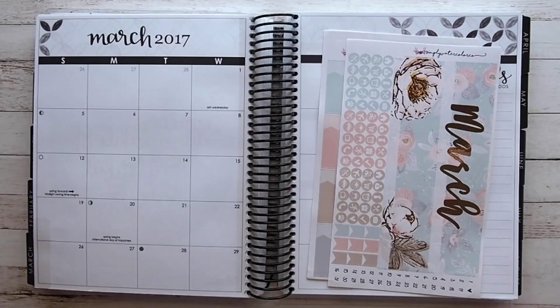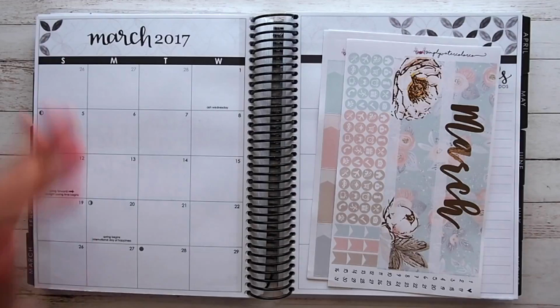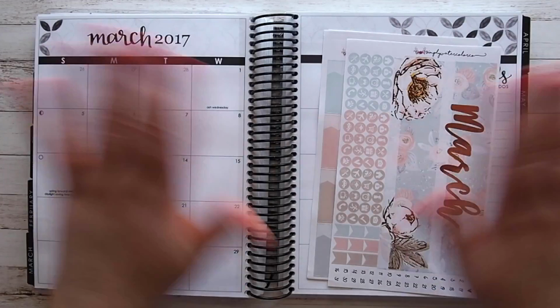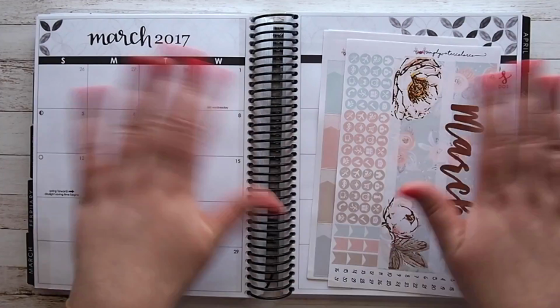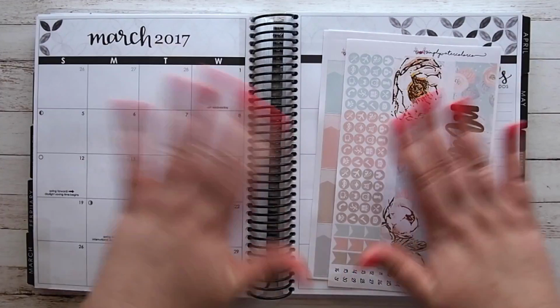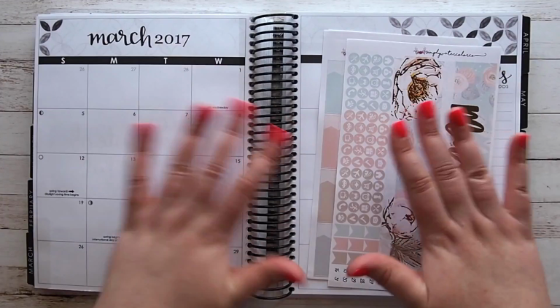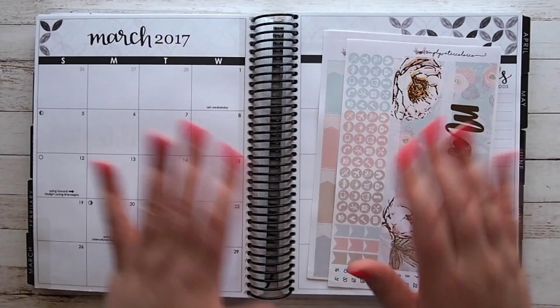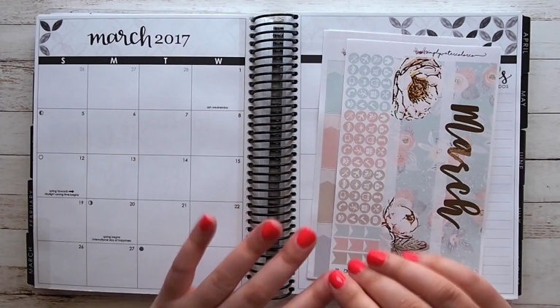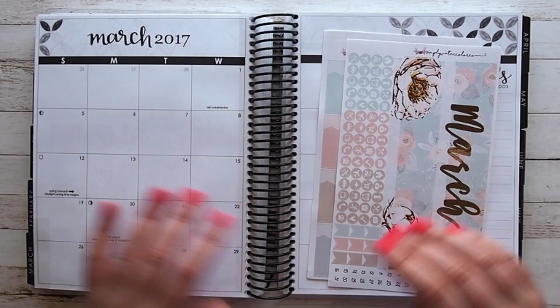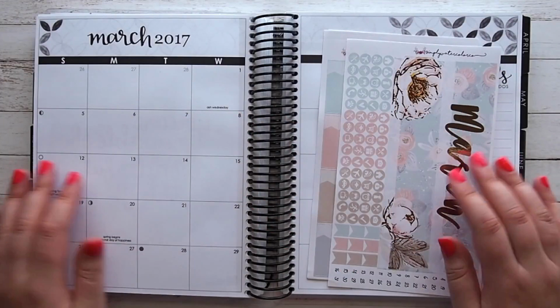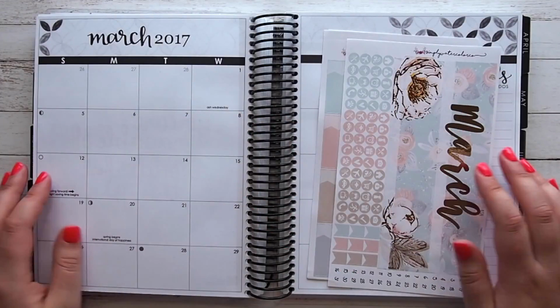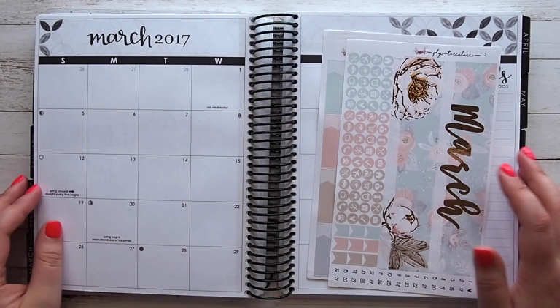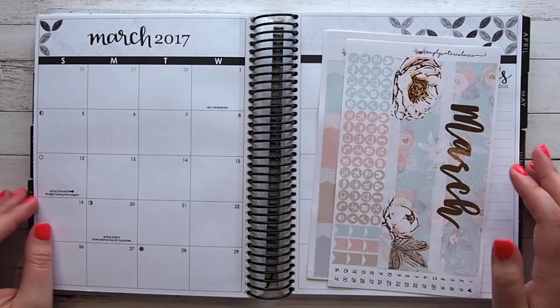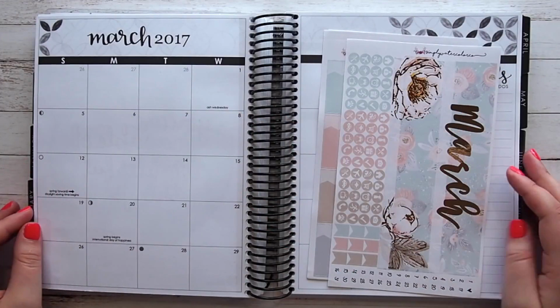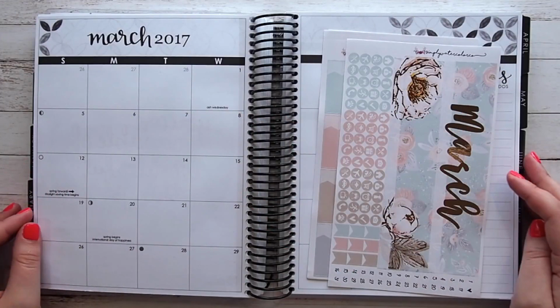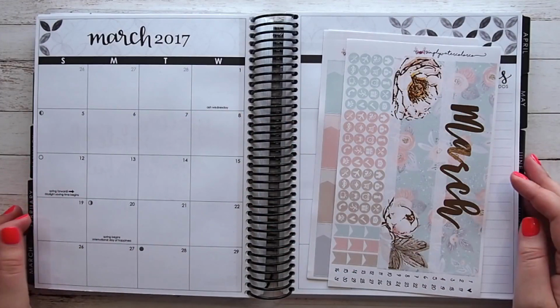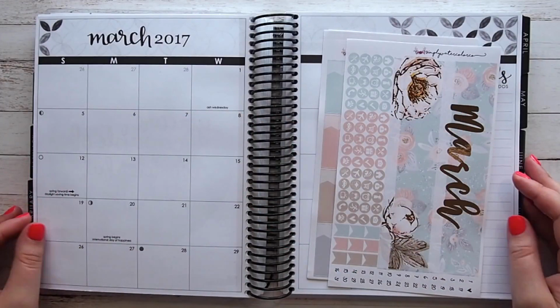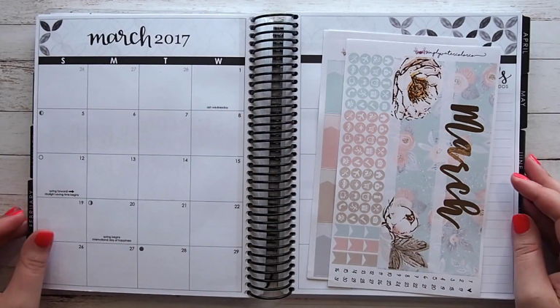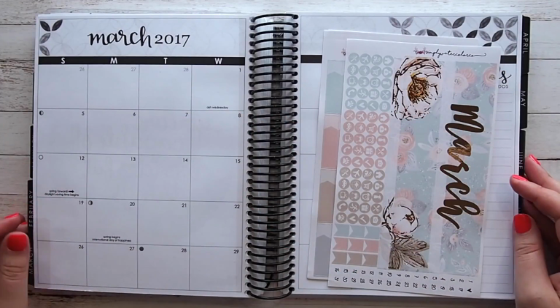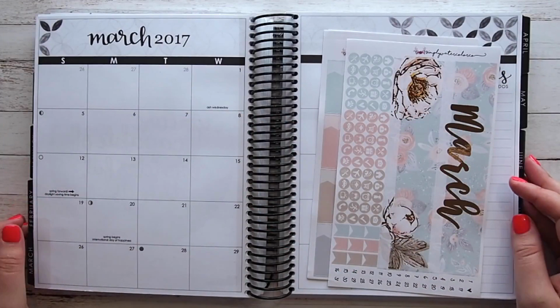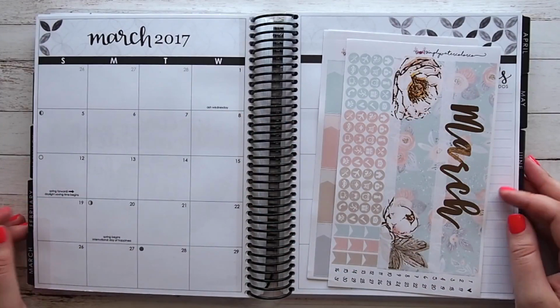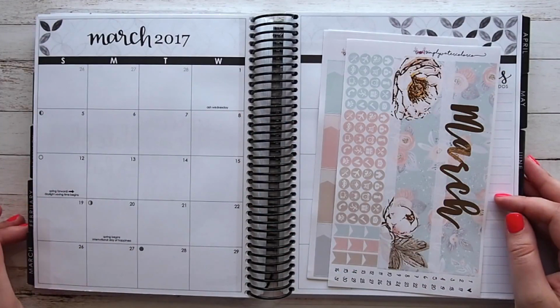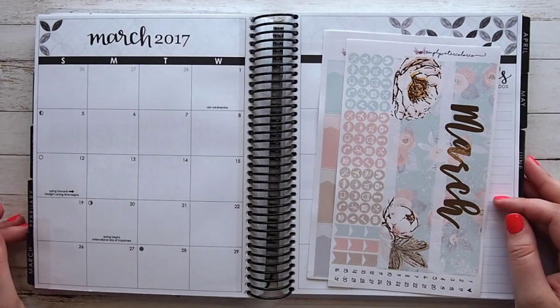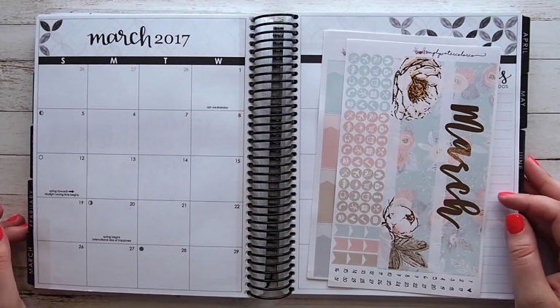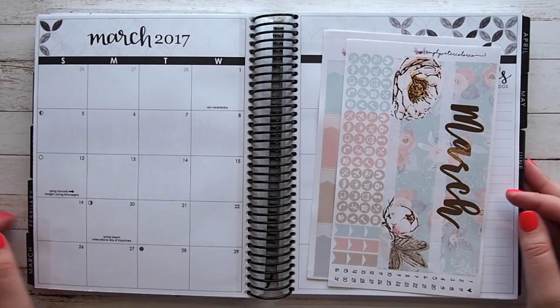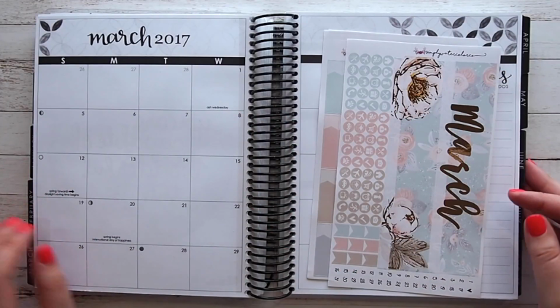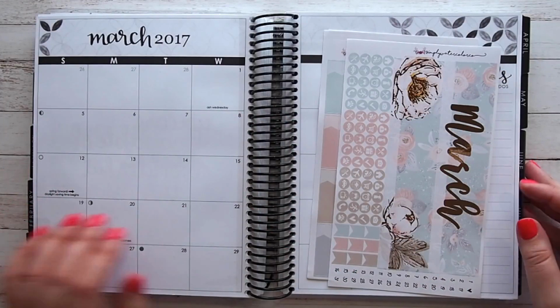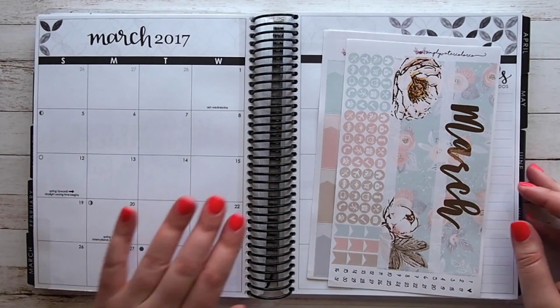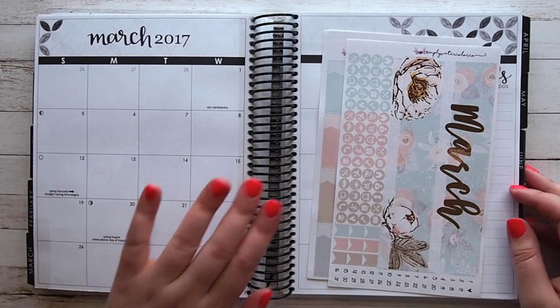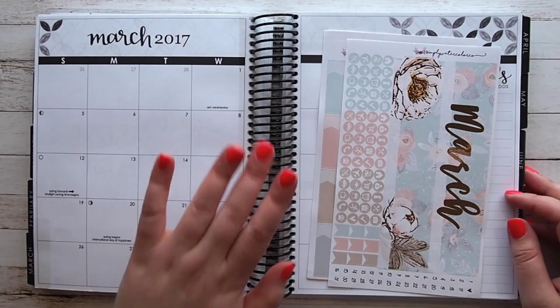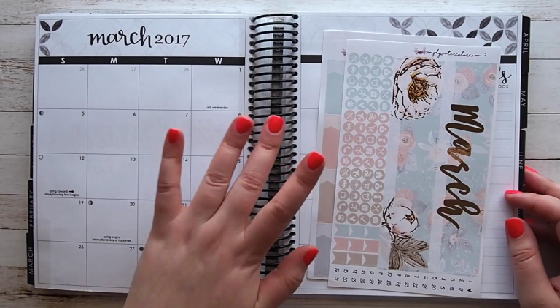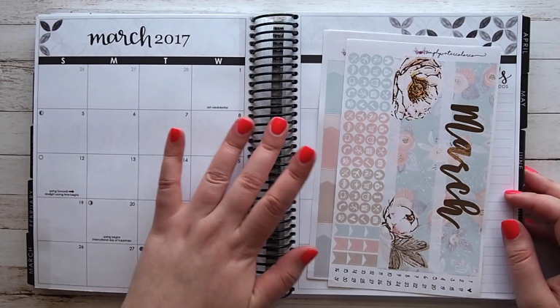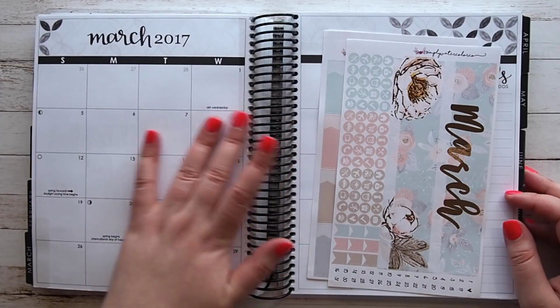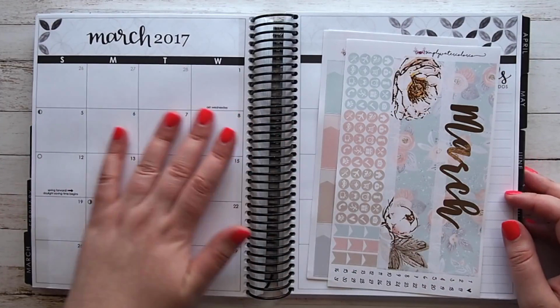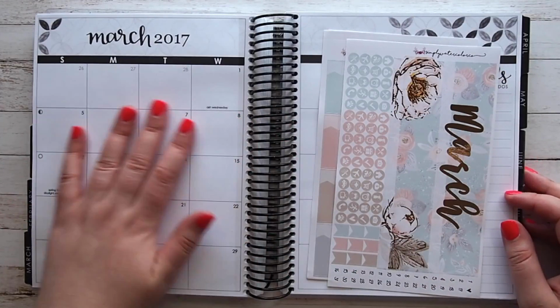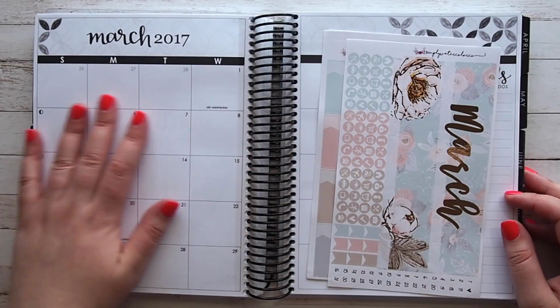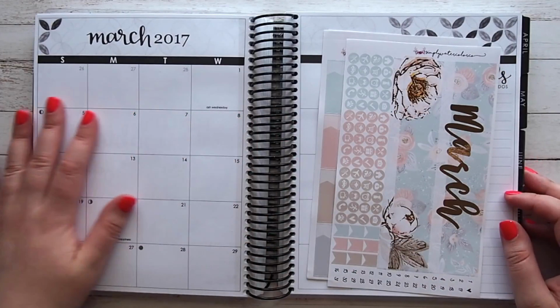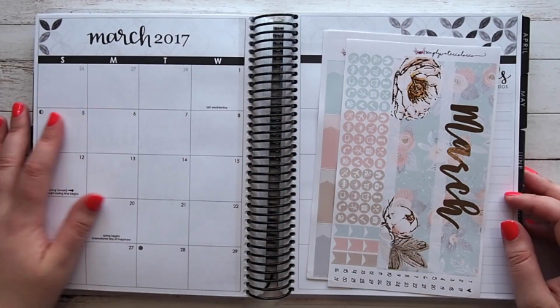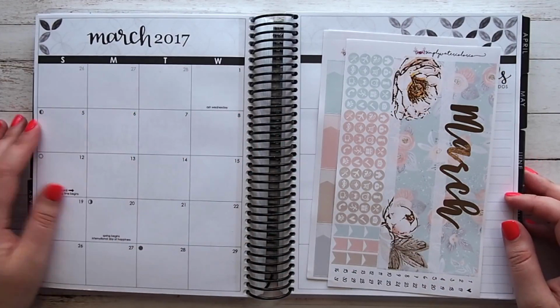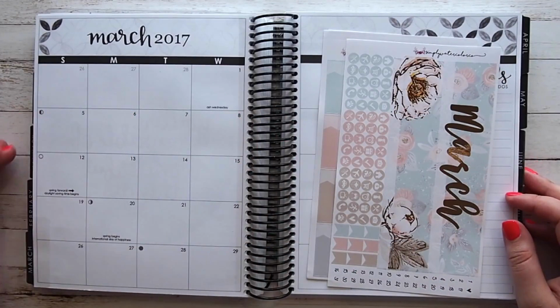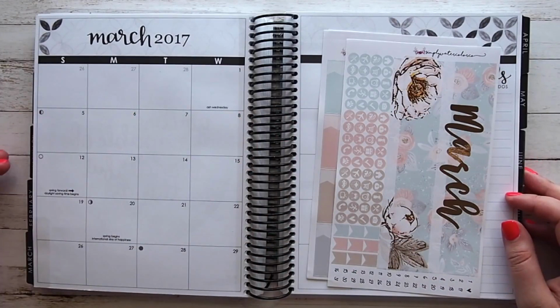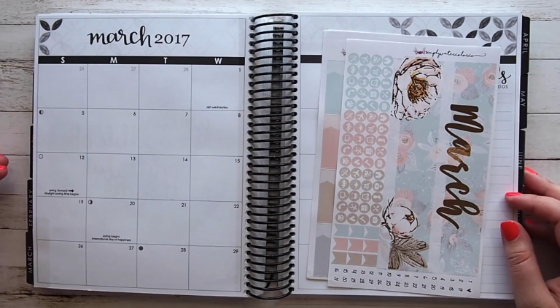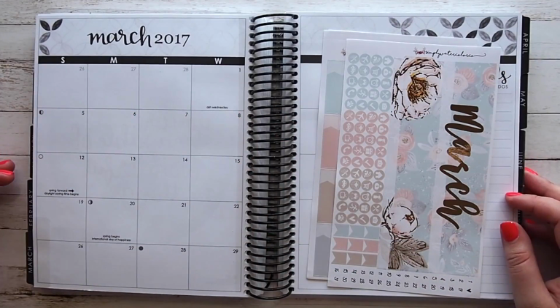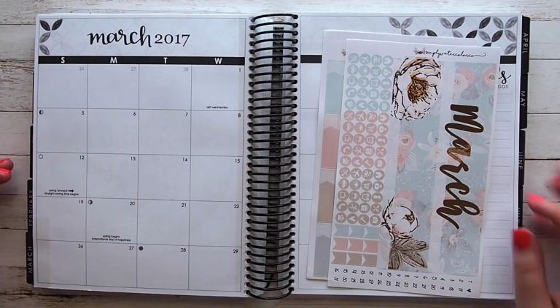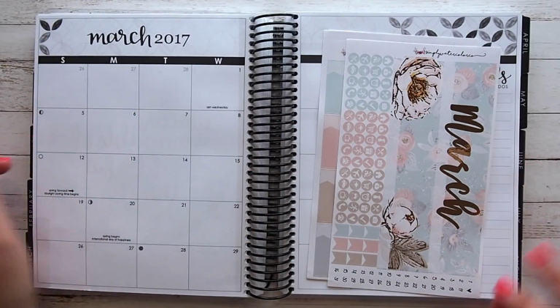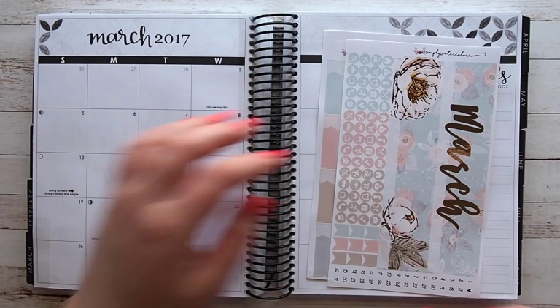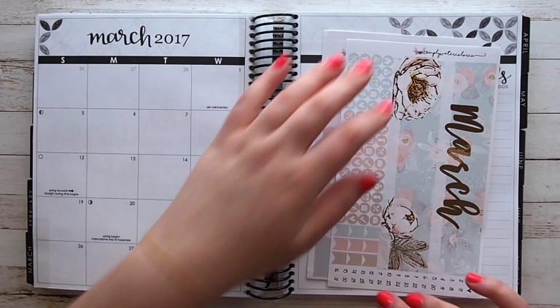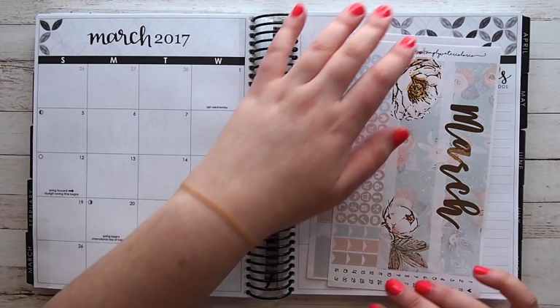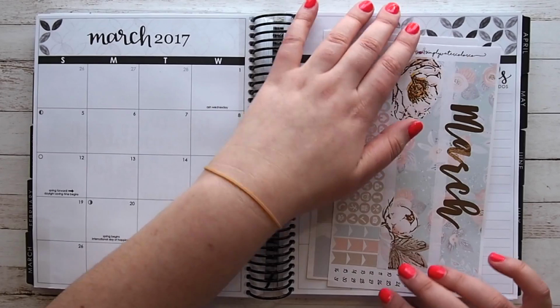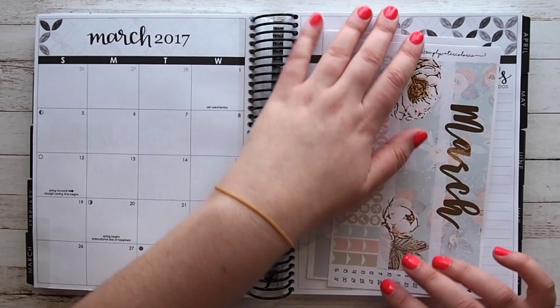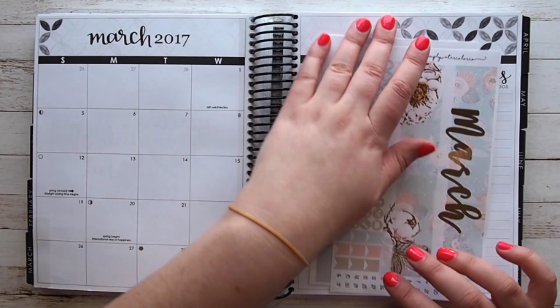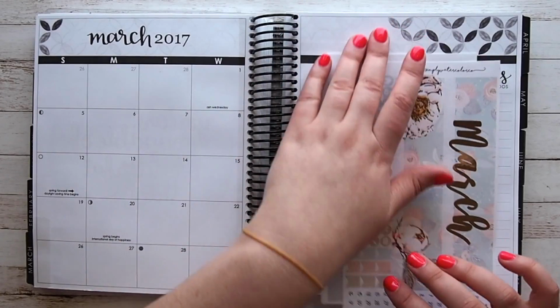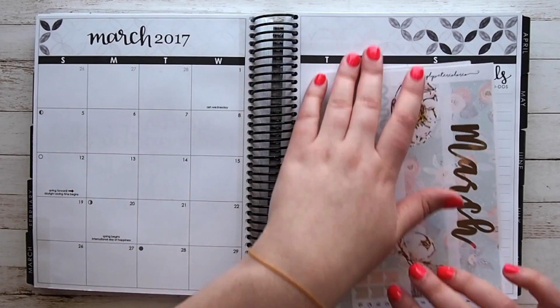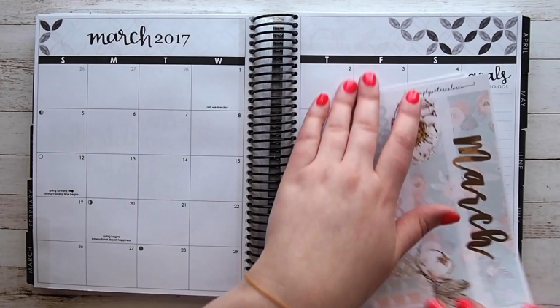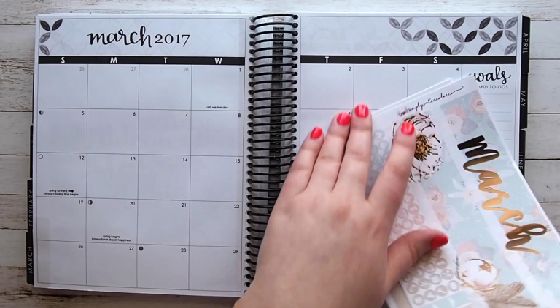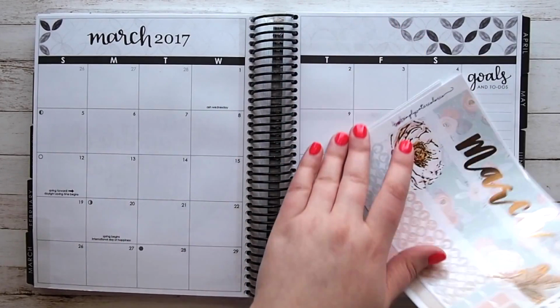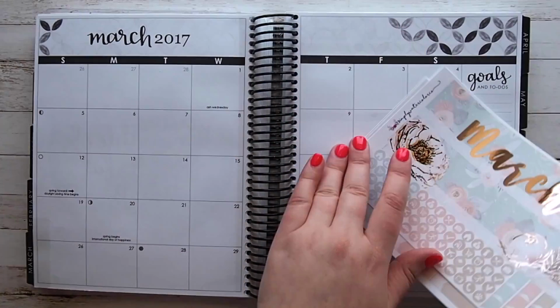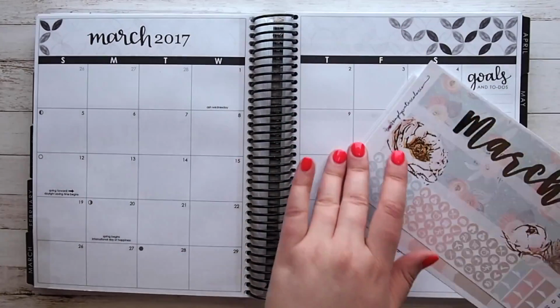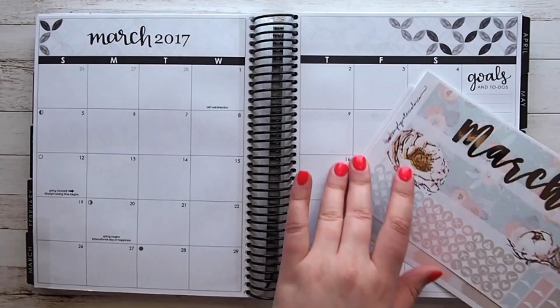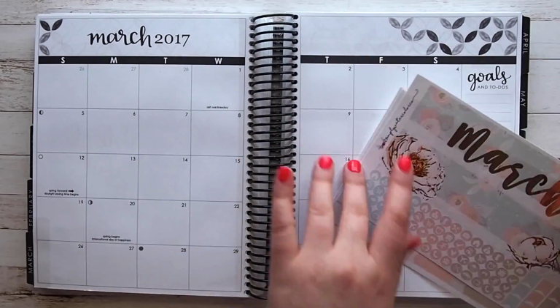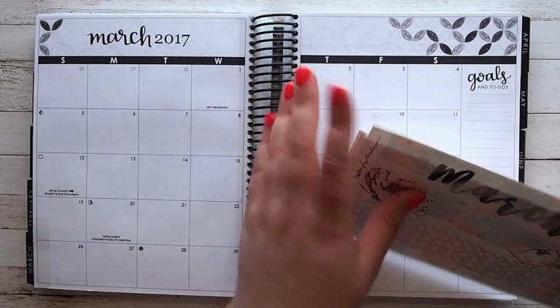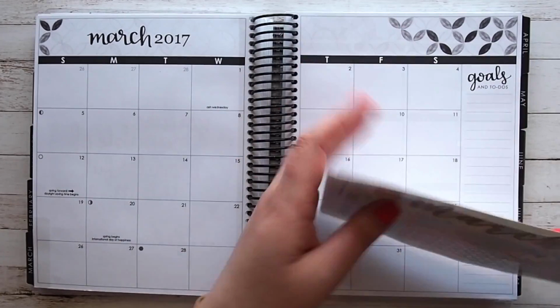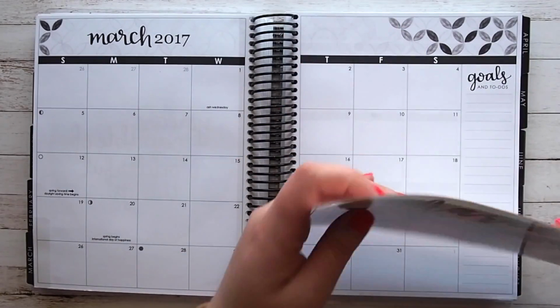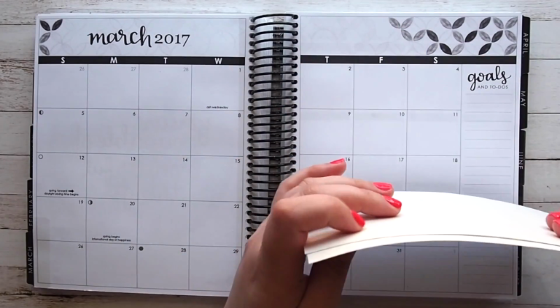Hi guys, it's Gabby and welcome back to my channel. Today I'm here to do a monthly plan with me.